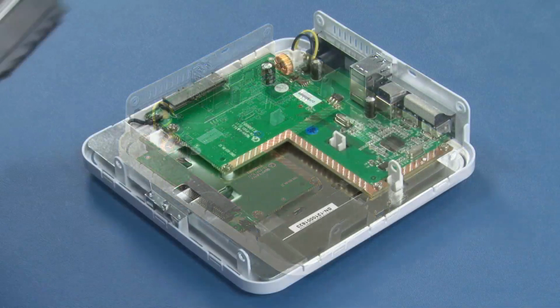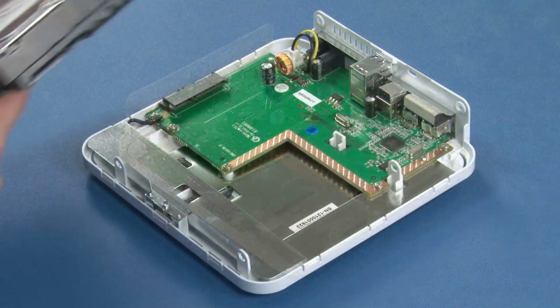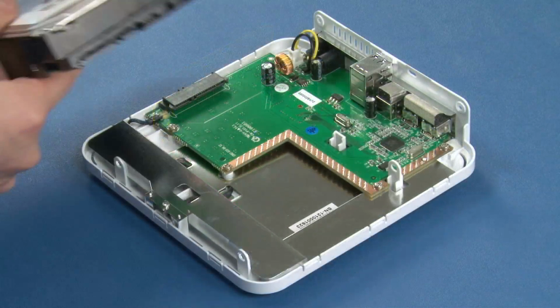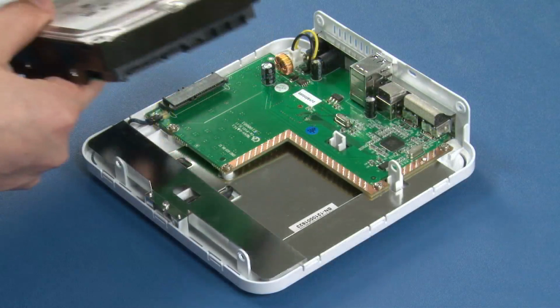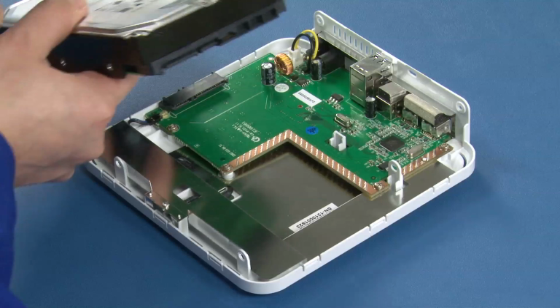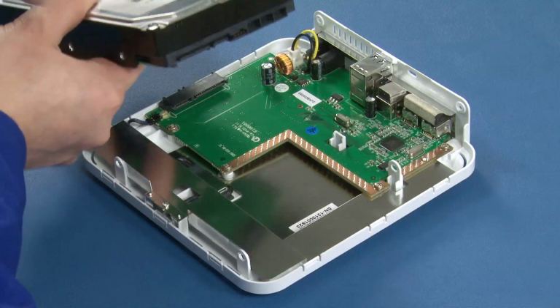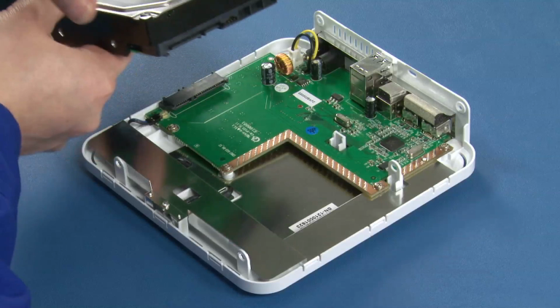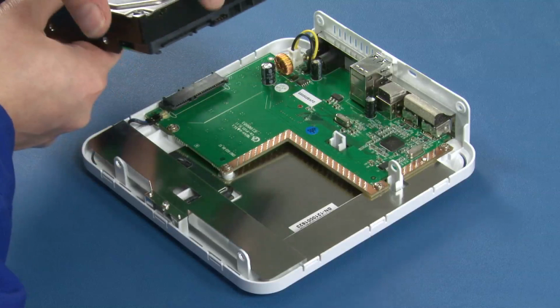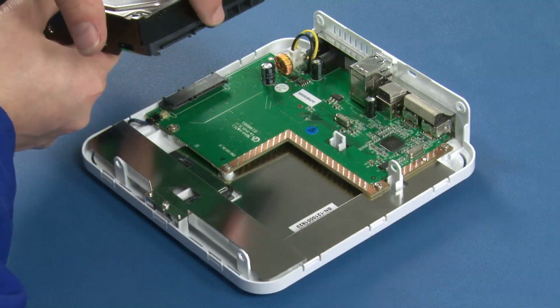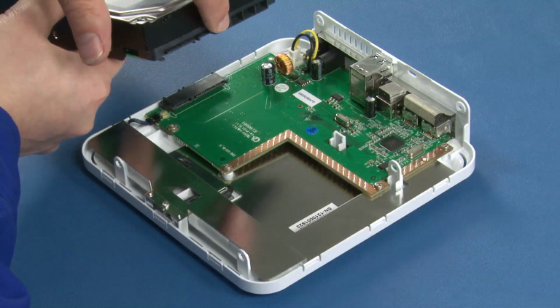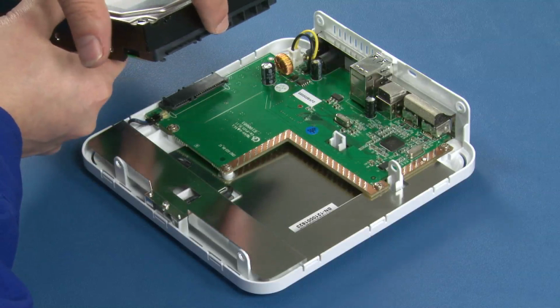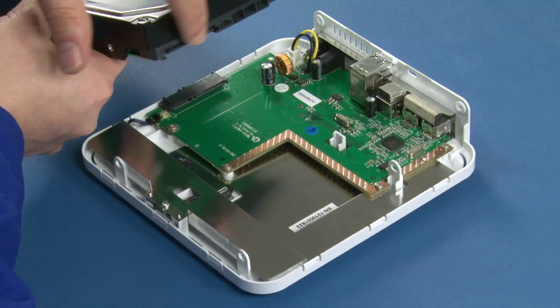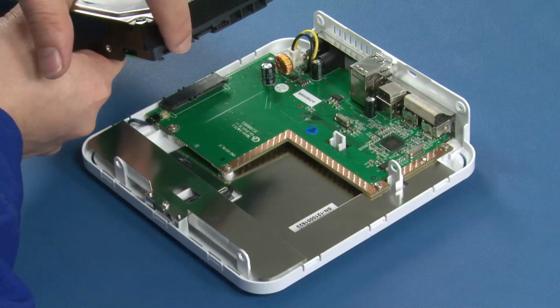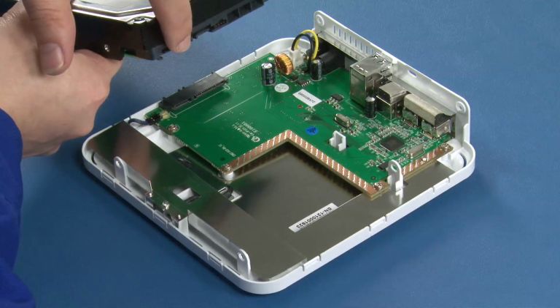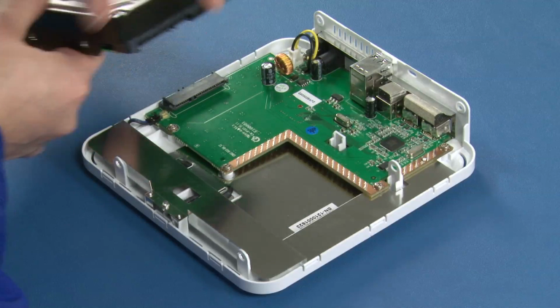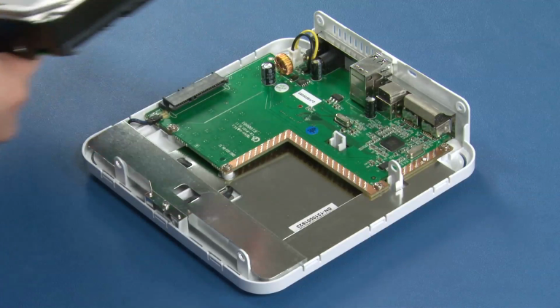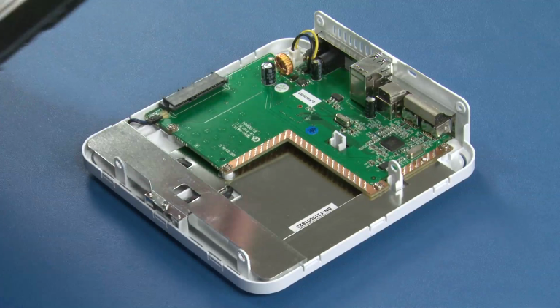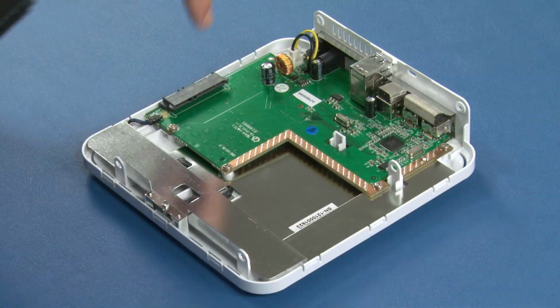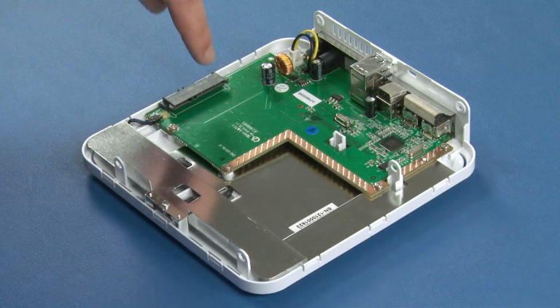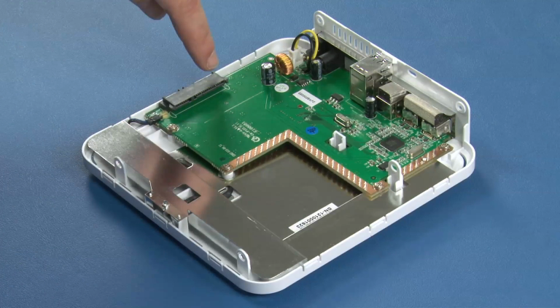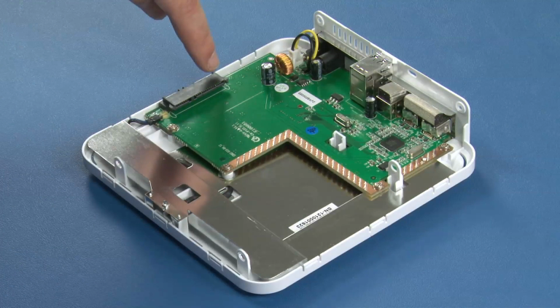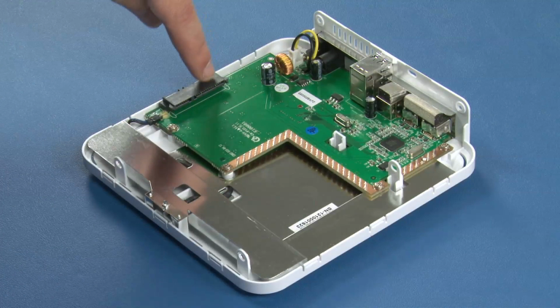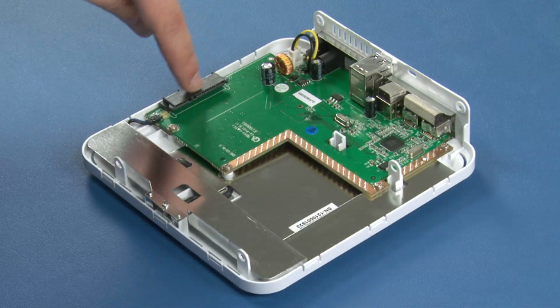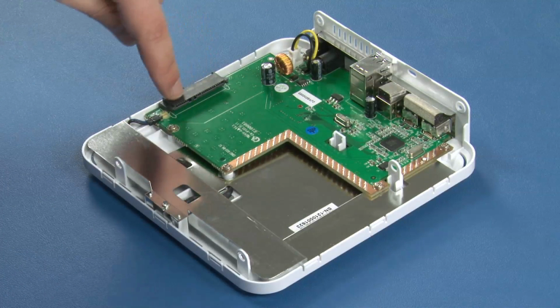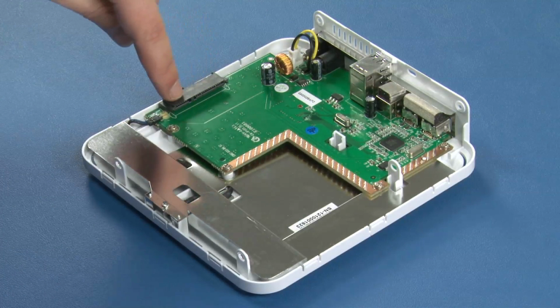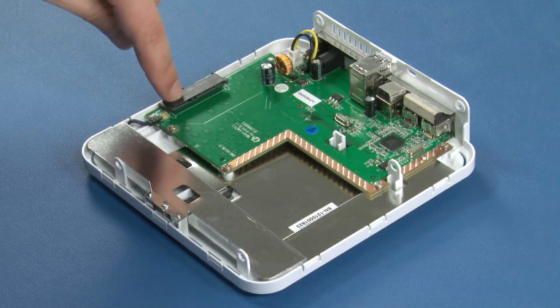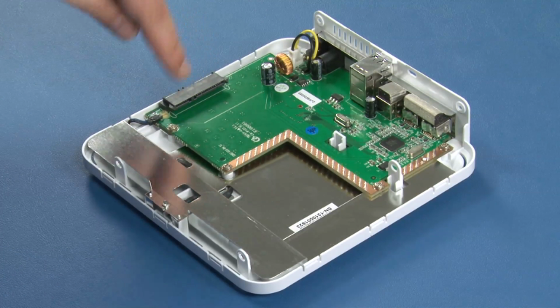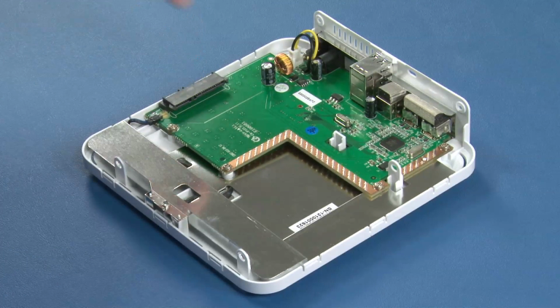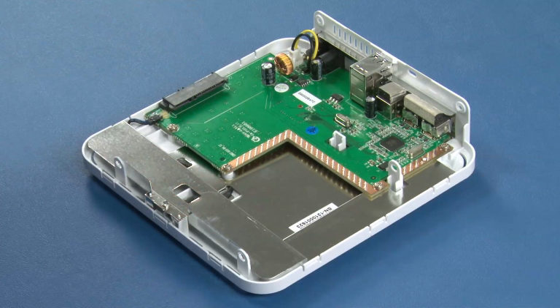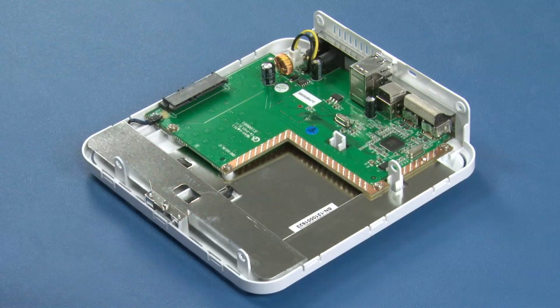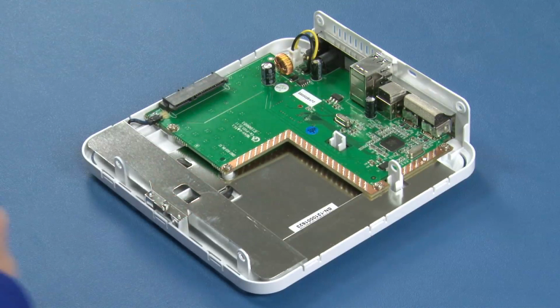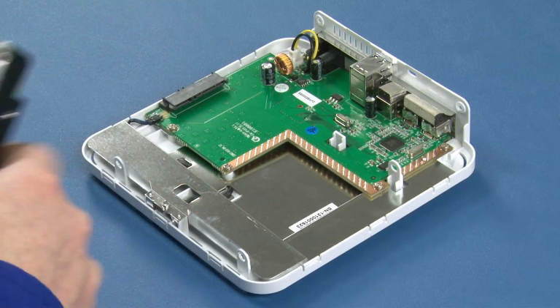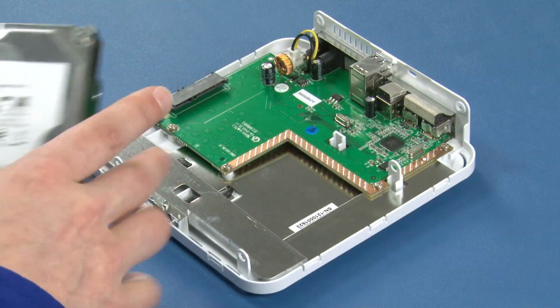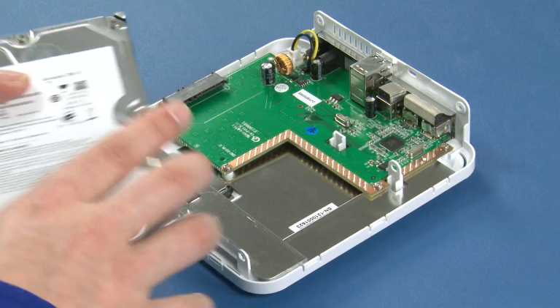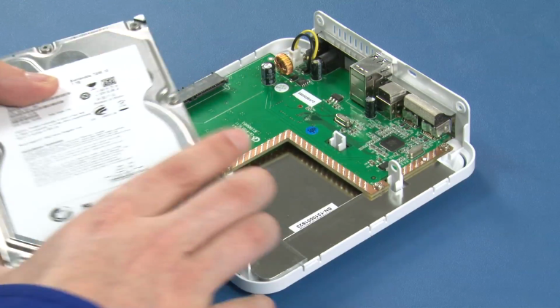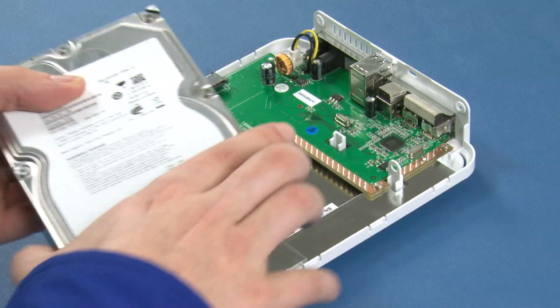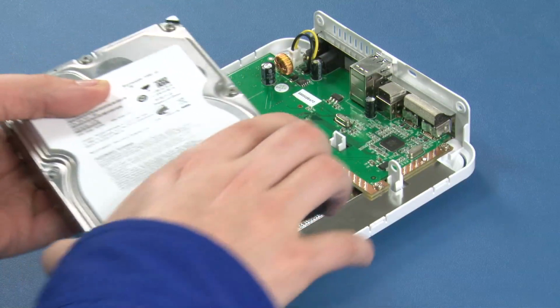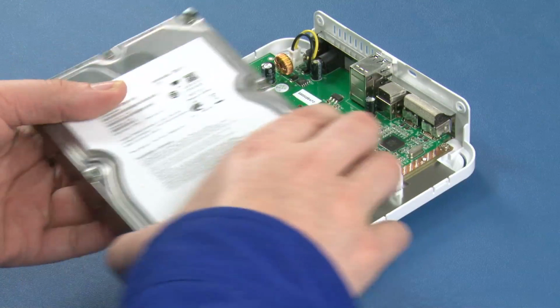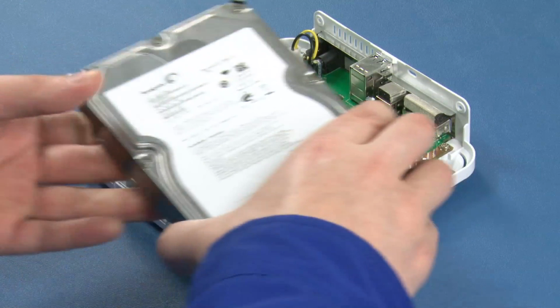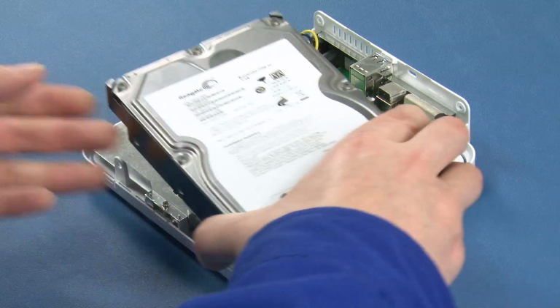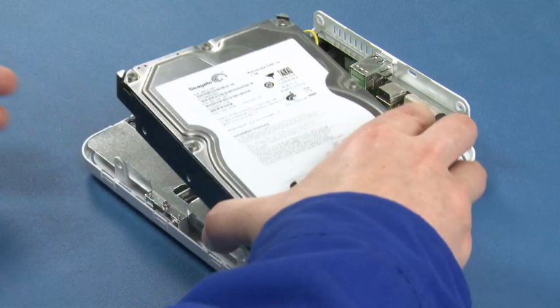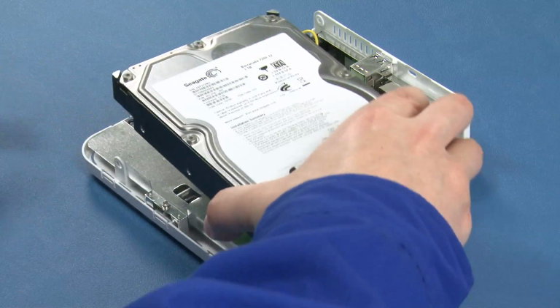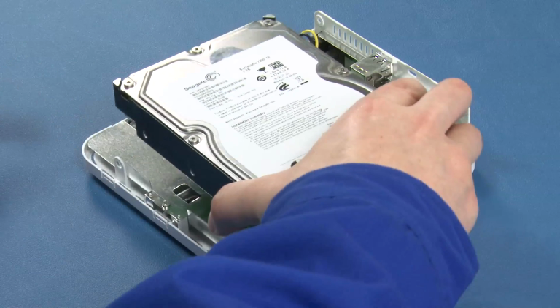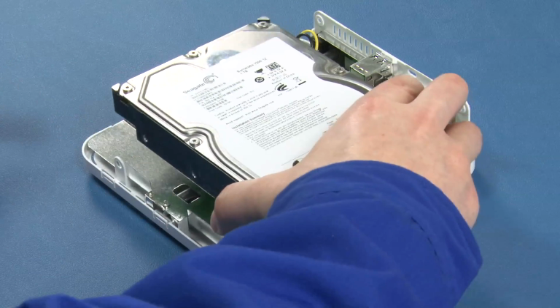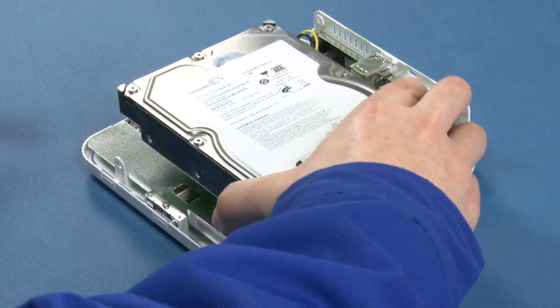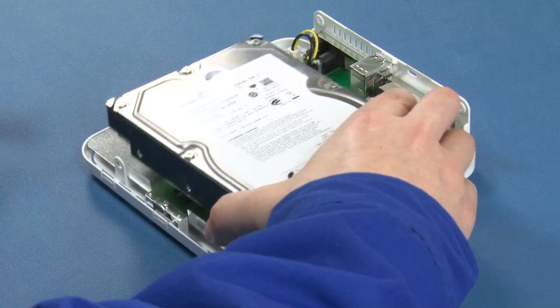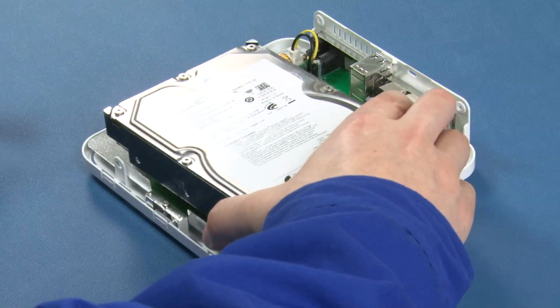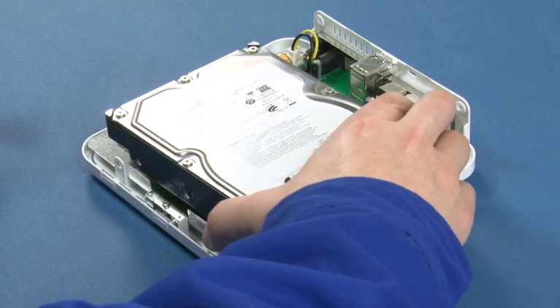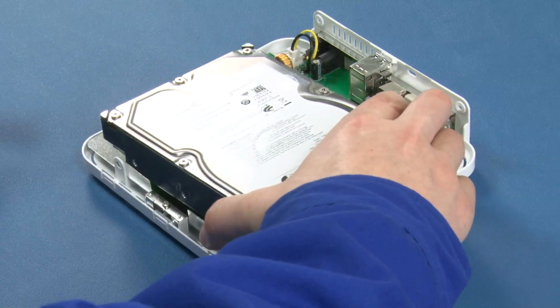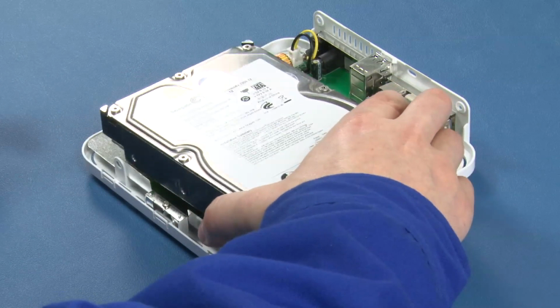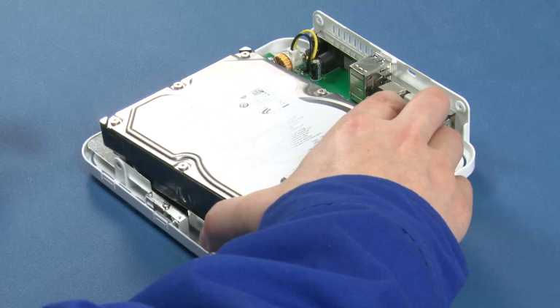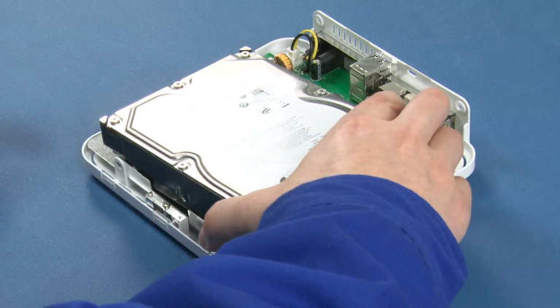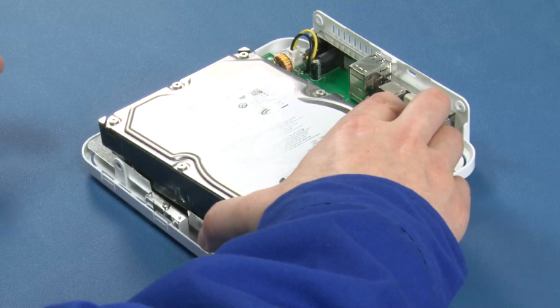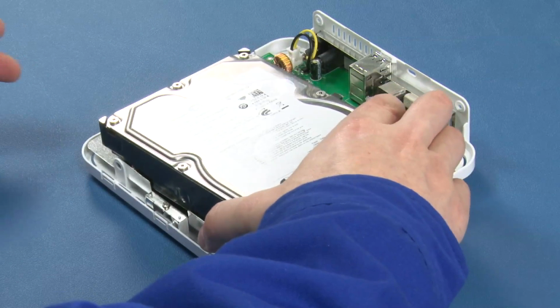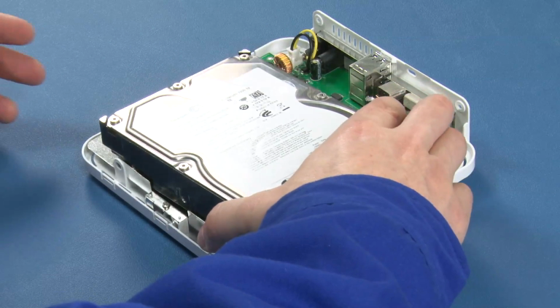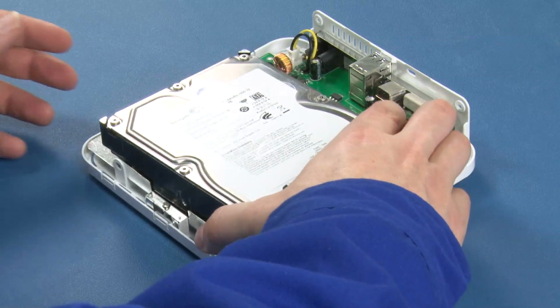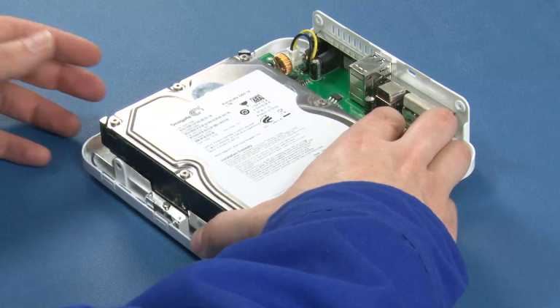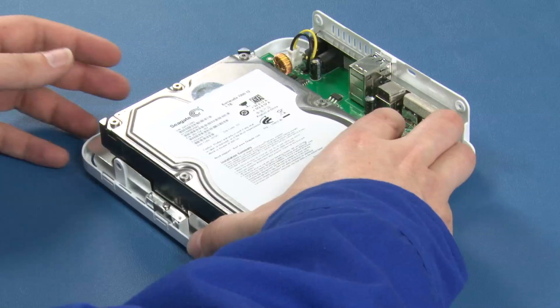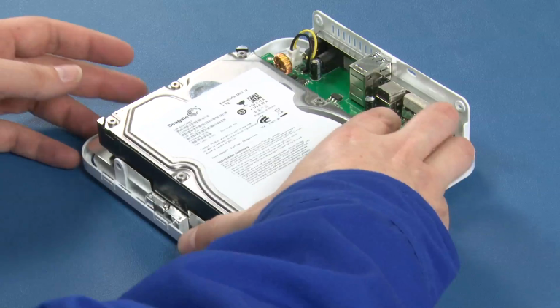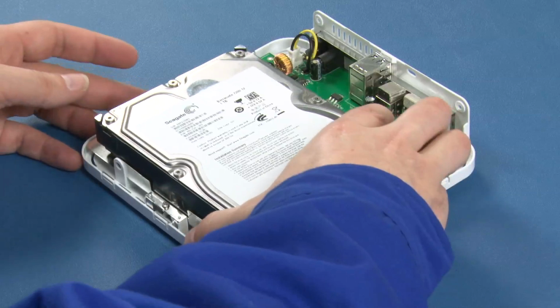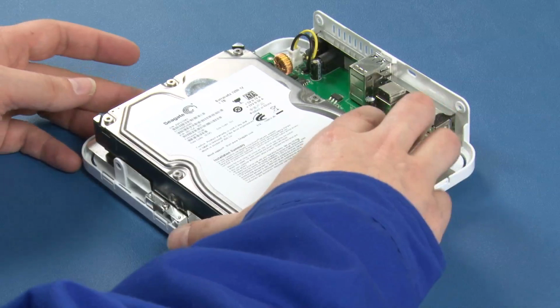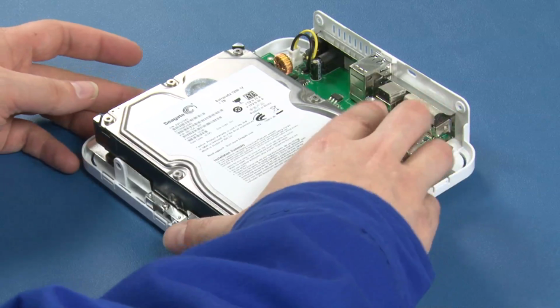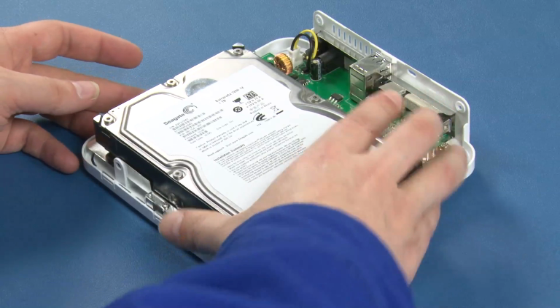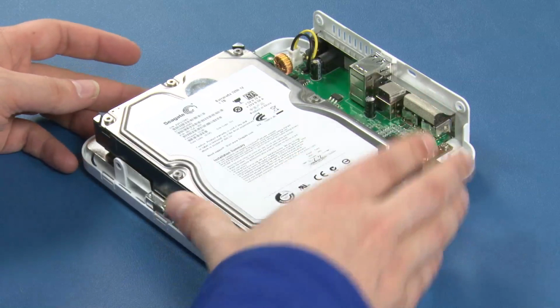Take your hard drive and align the SATA ports on the drive with the SATA connector on the base. Then slide the two together.